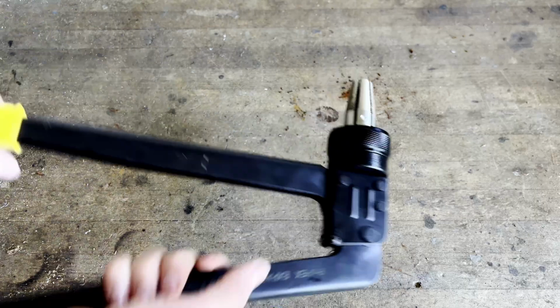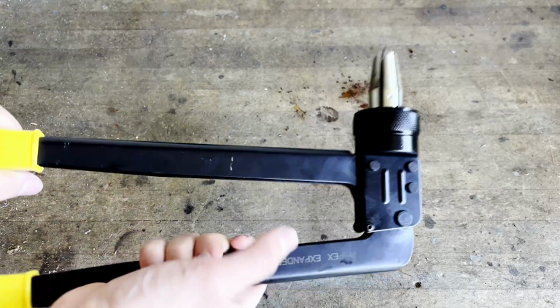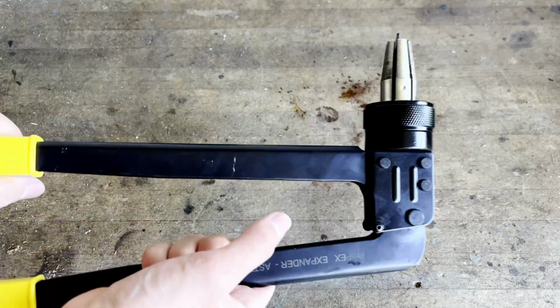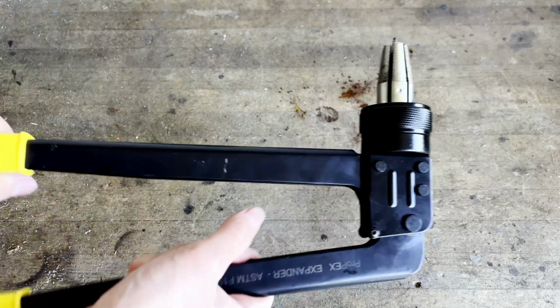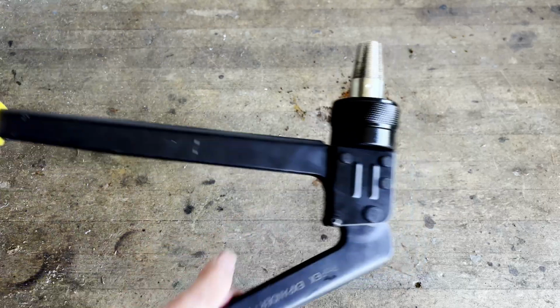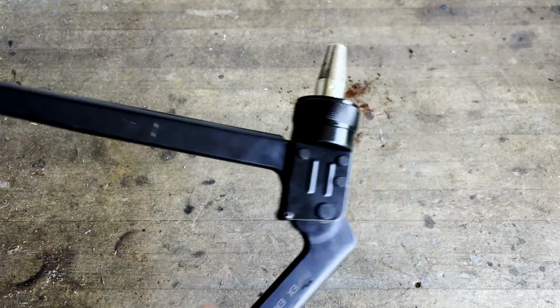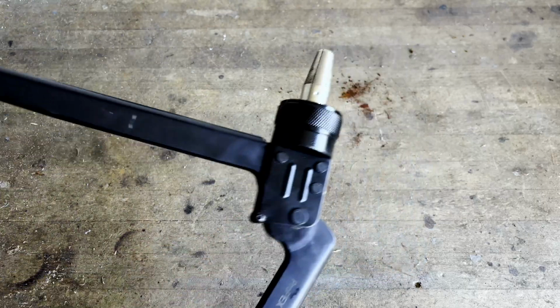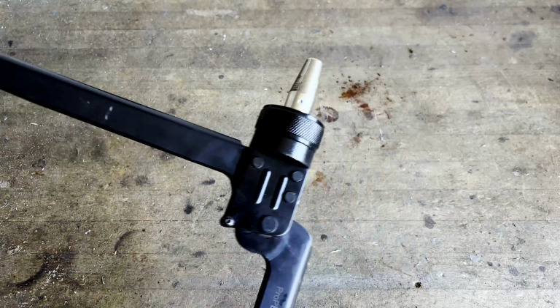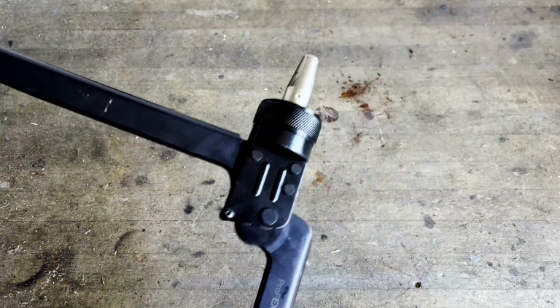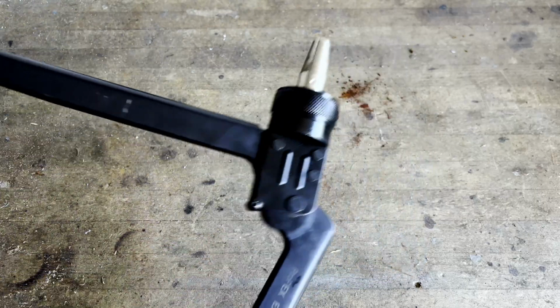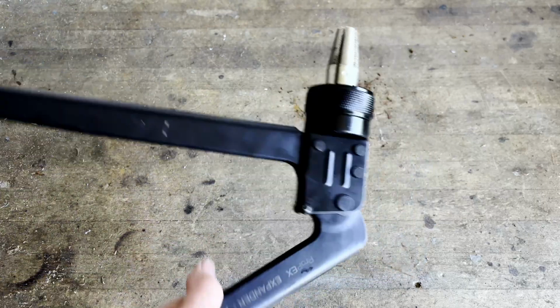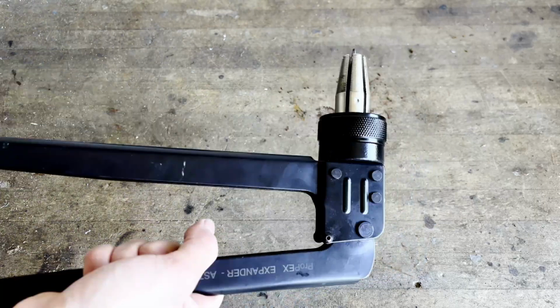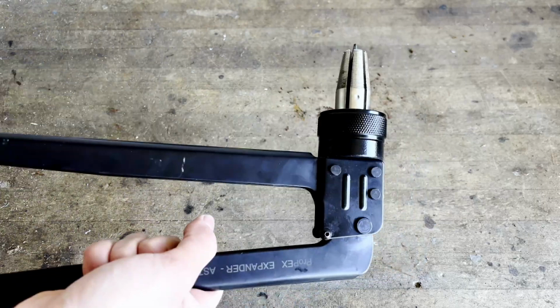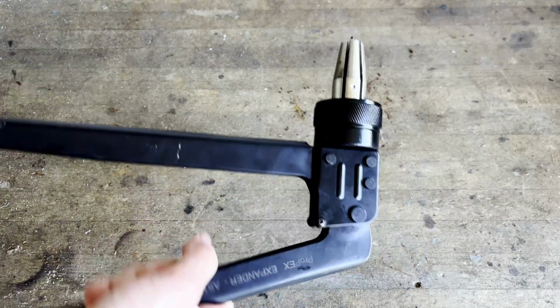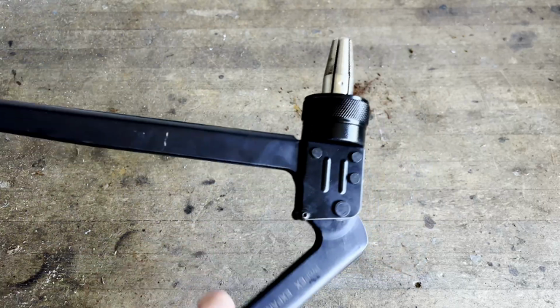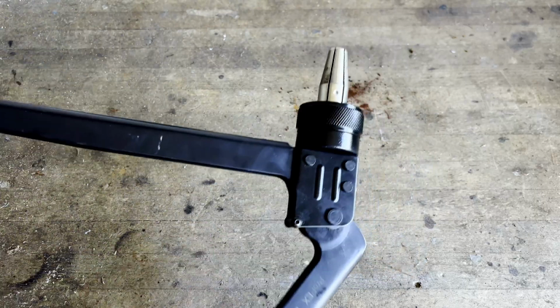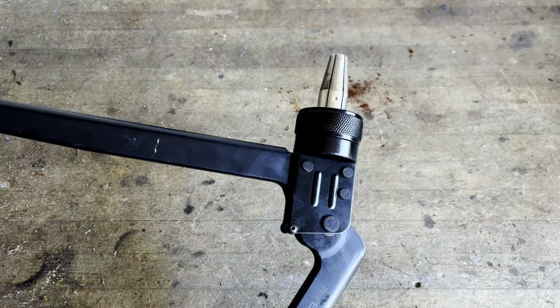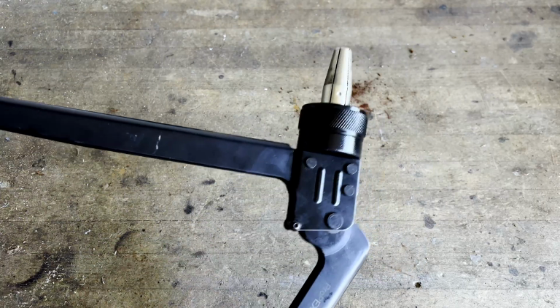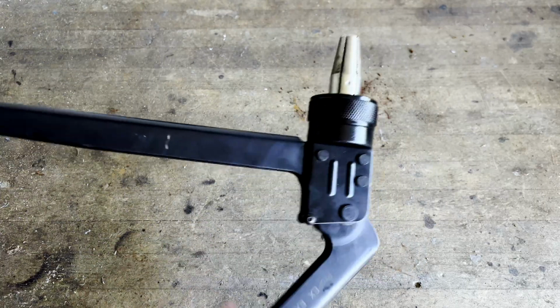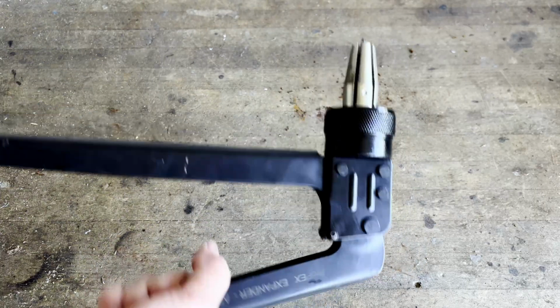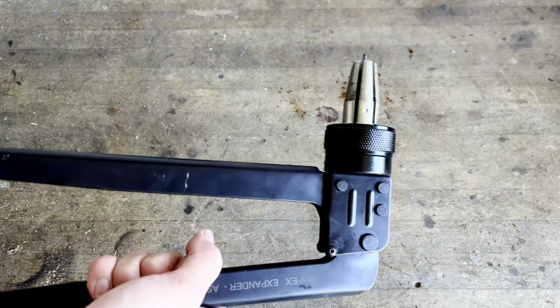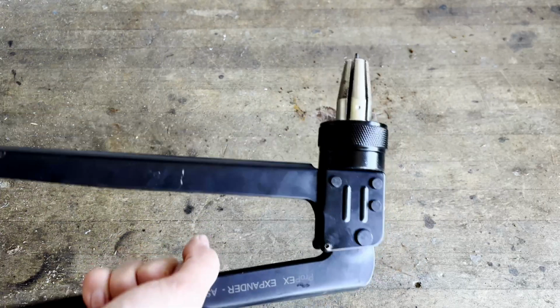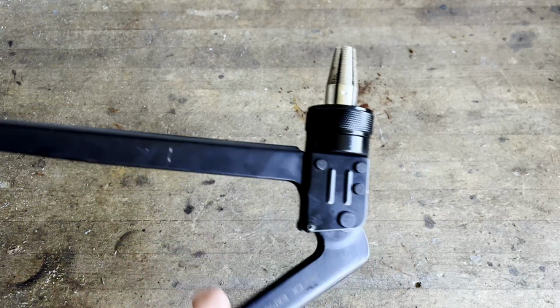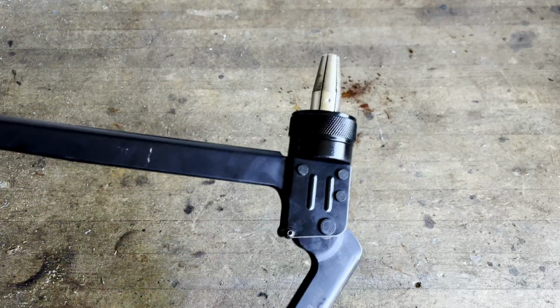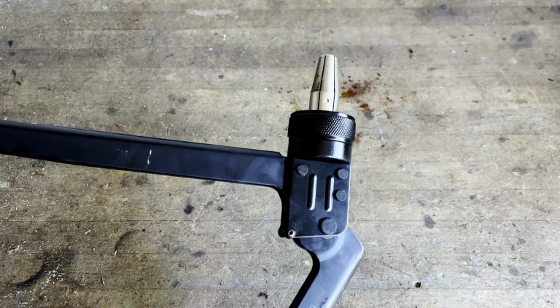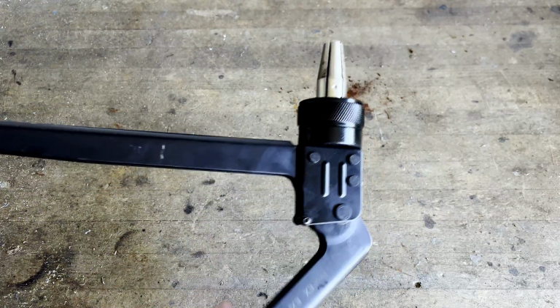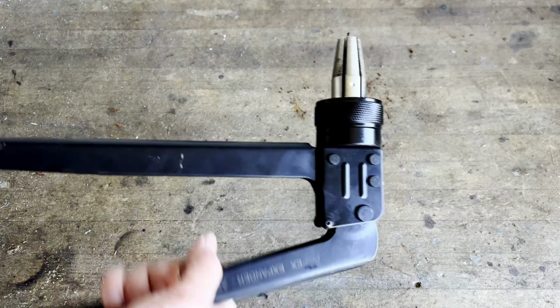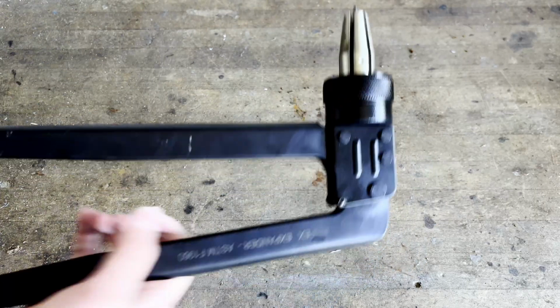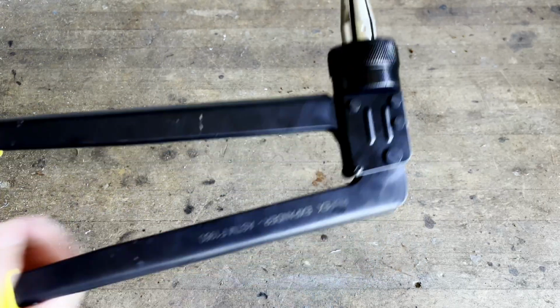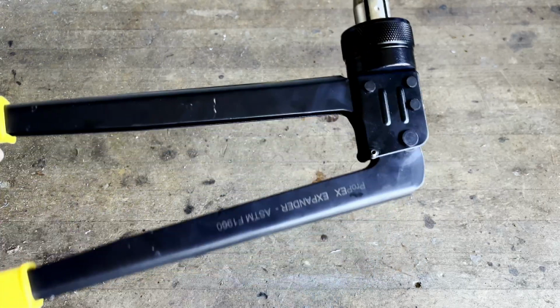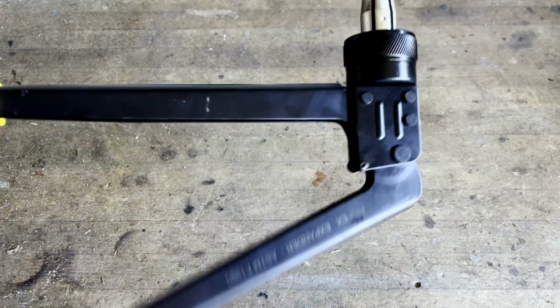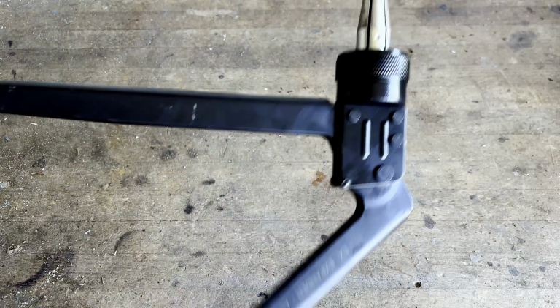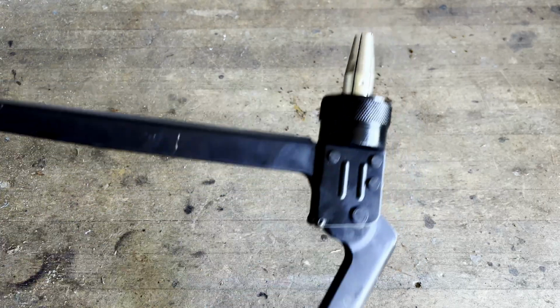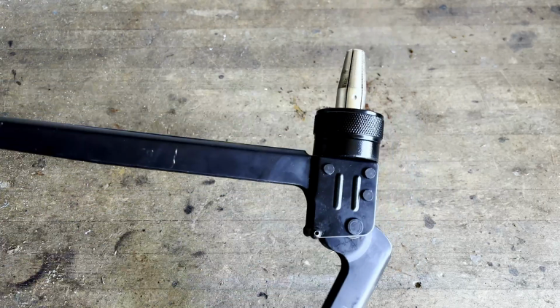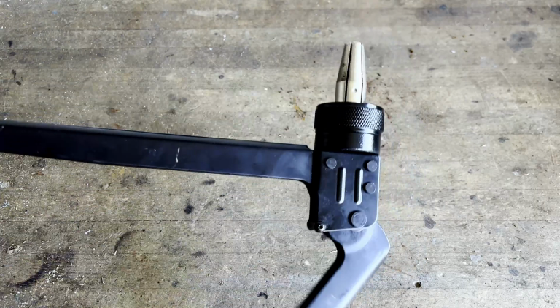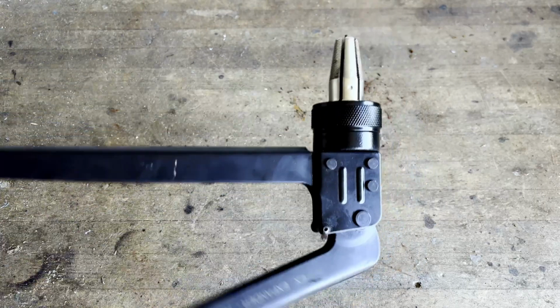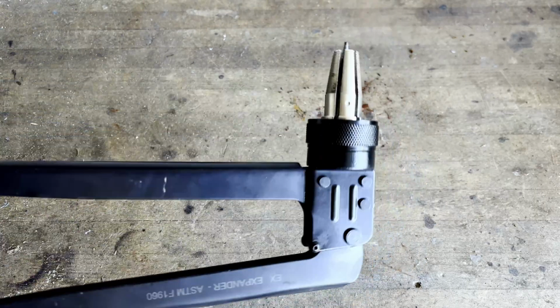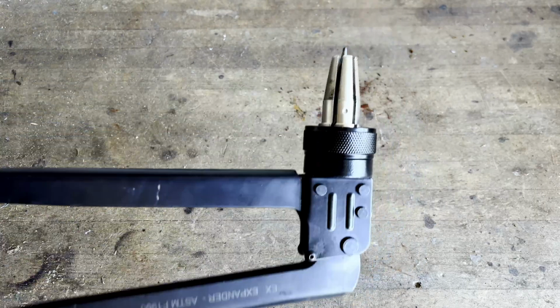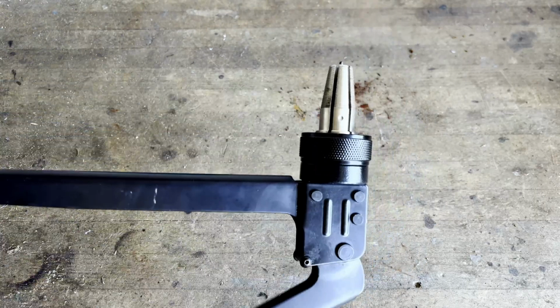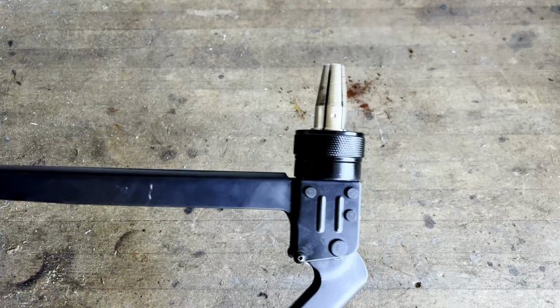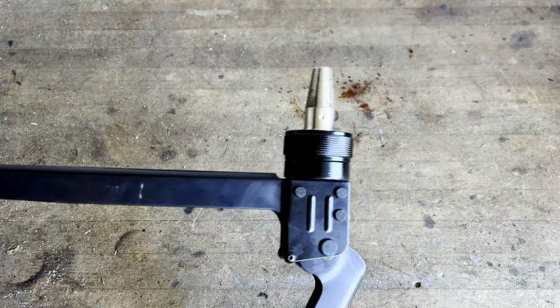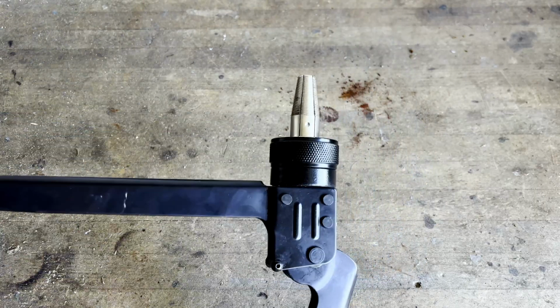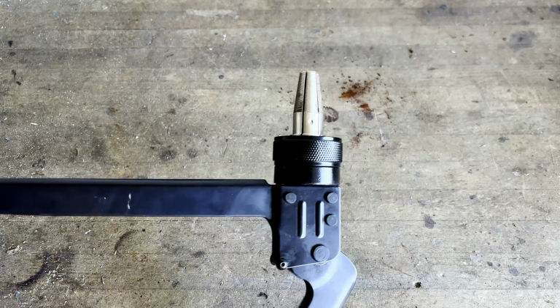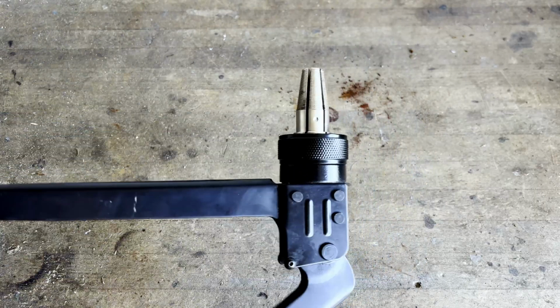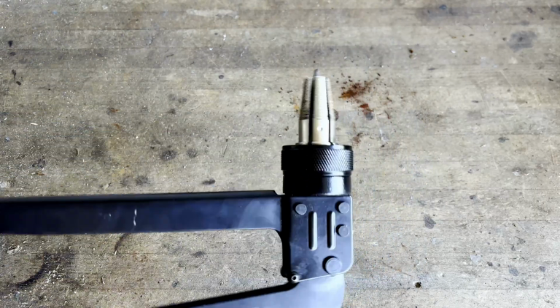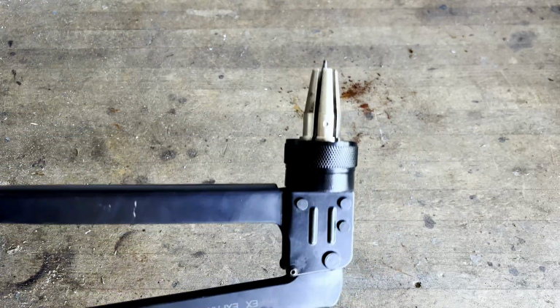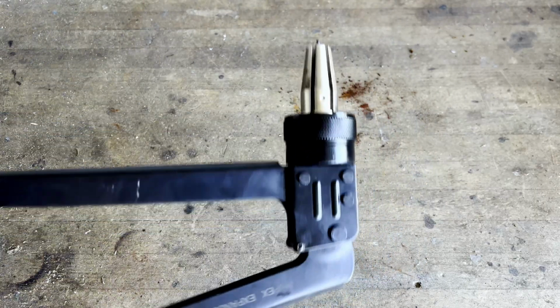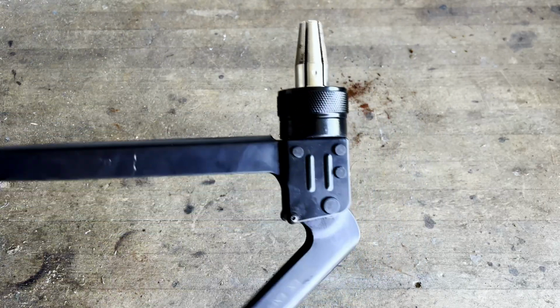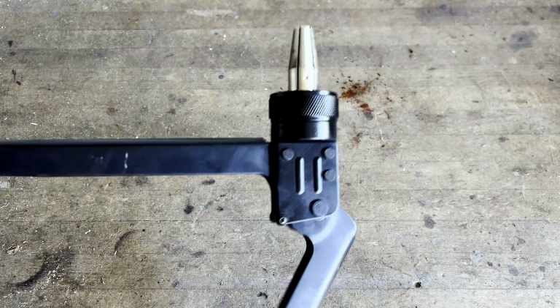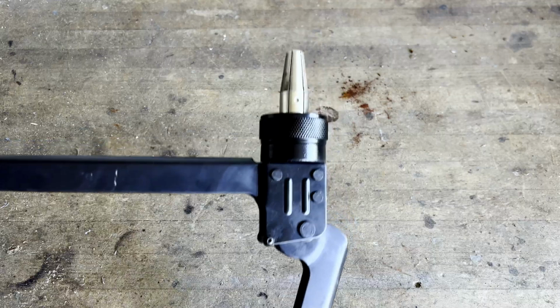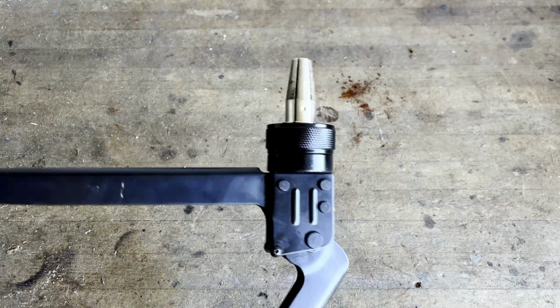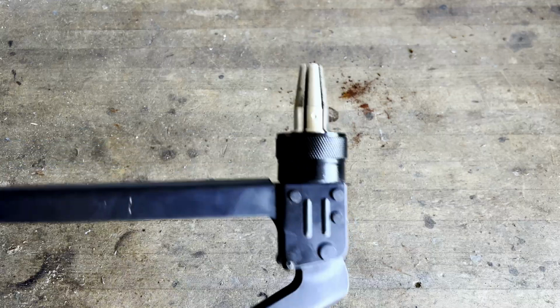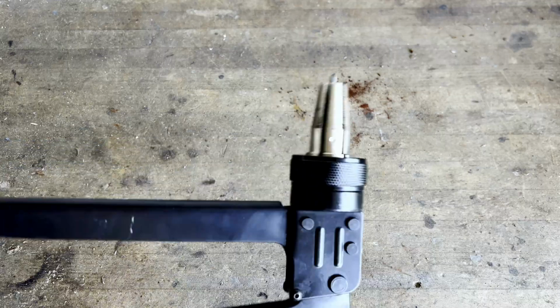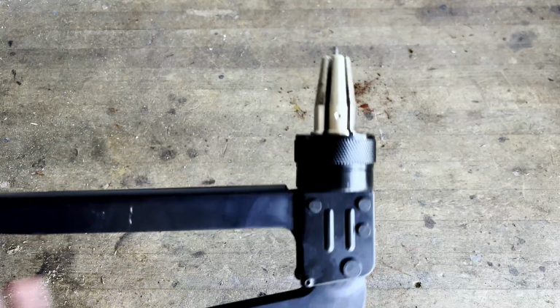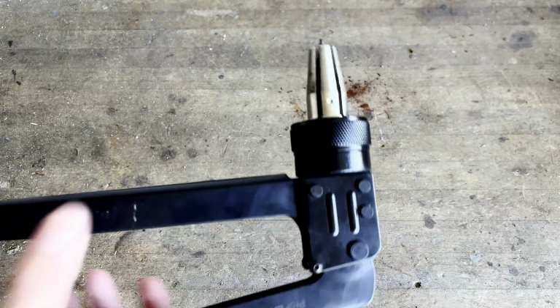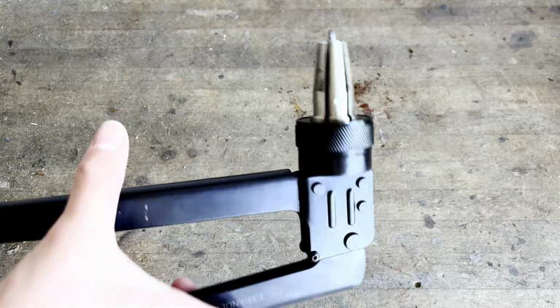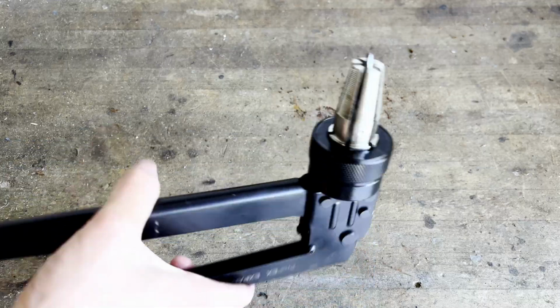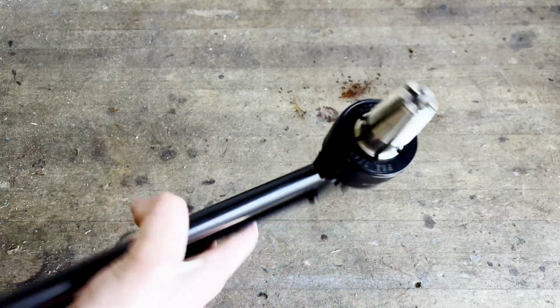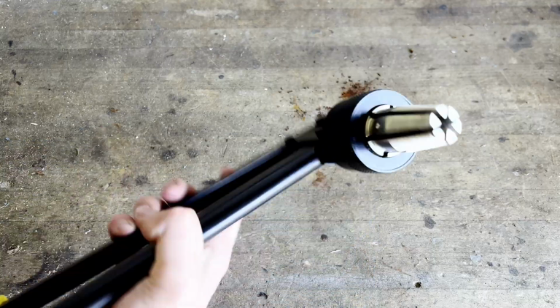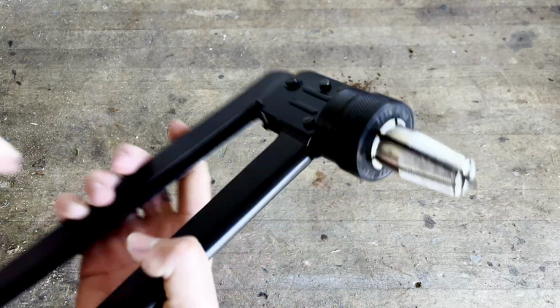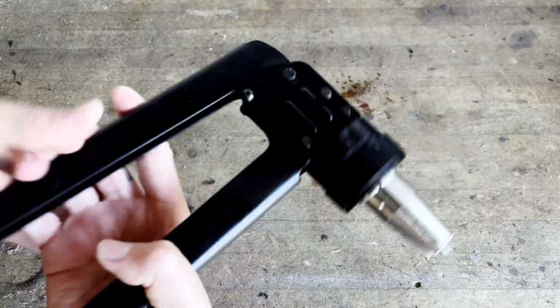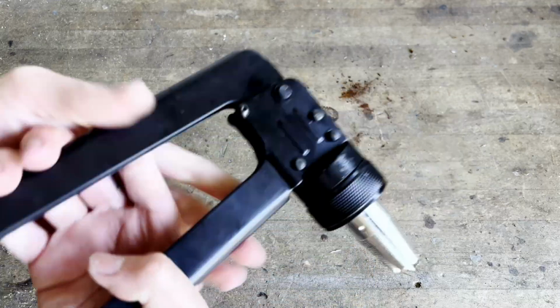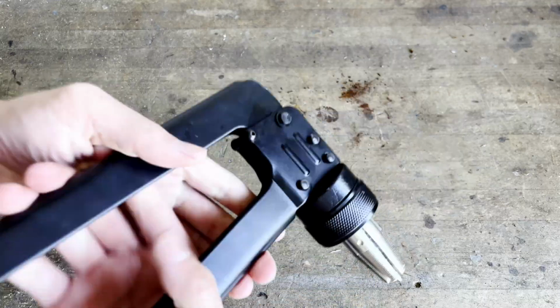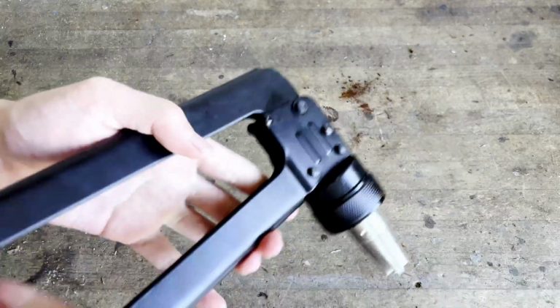Now you can see how the expansion tool works. When you pump the handle, the head expands, and this in turn expands the PEX pipe.